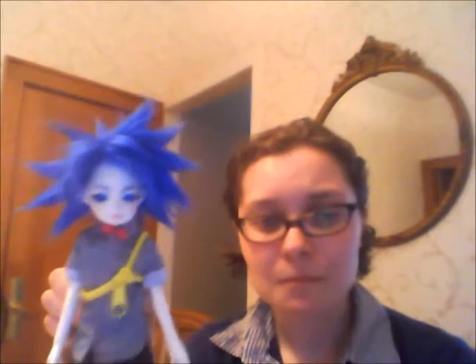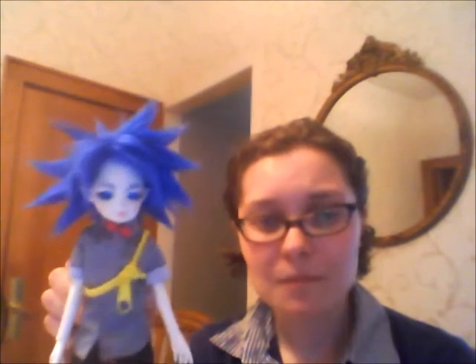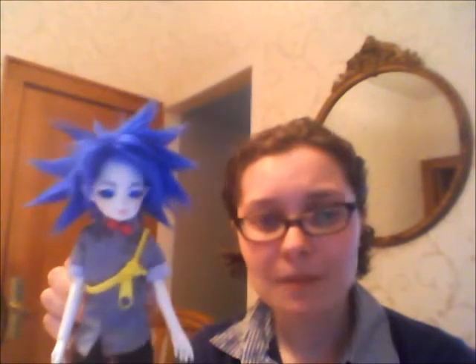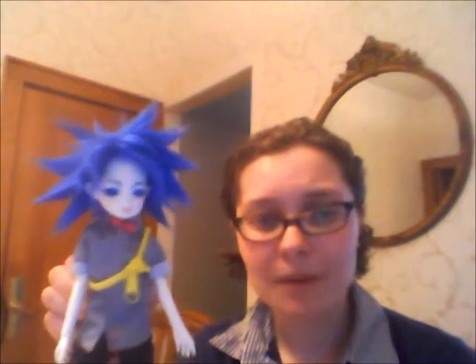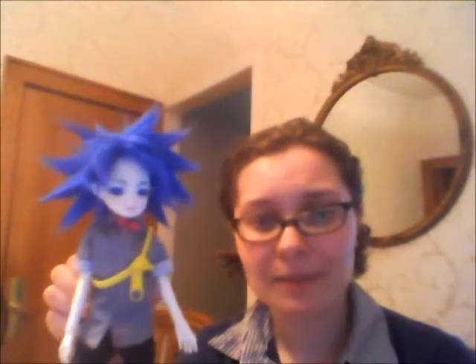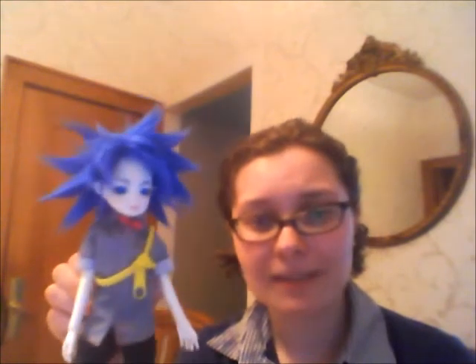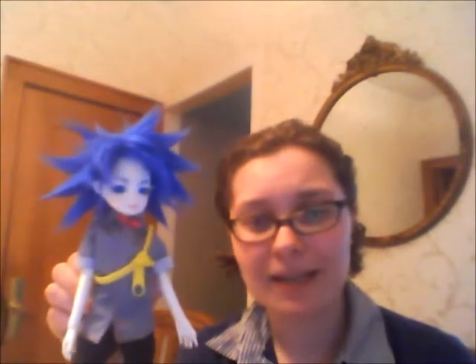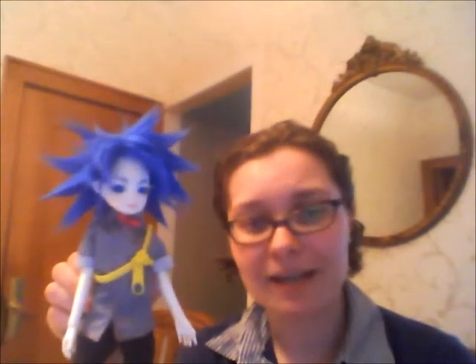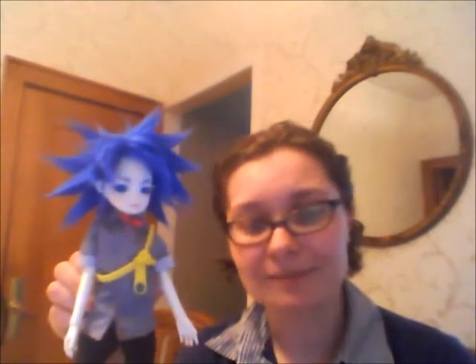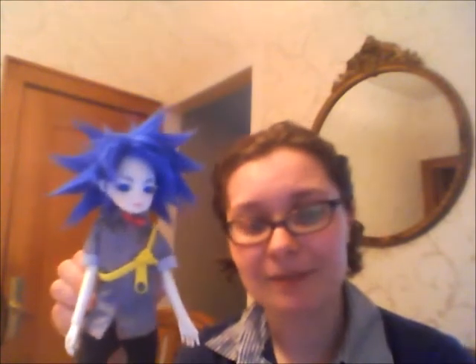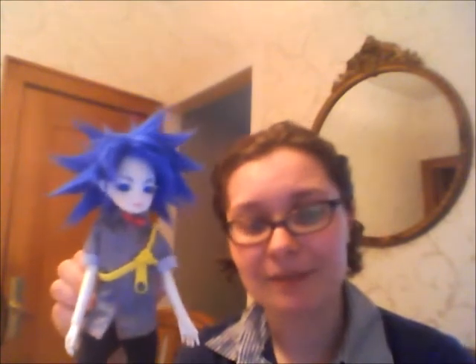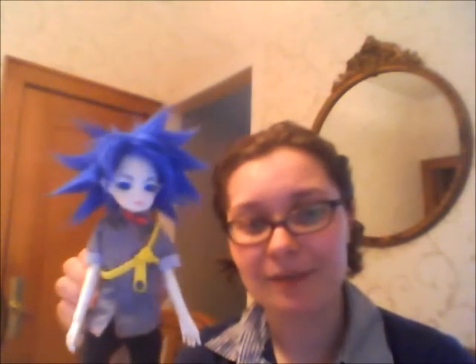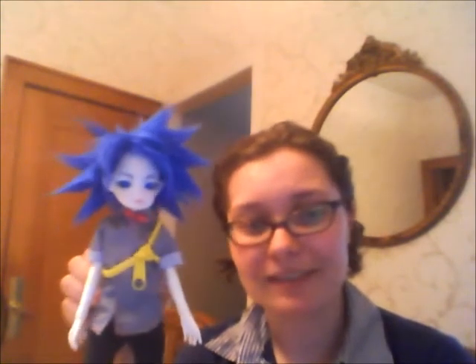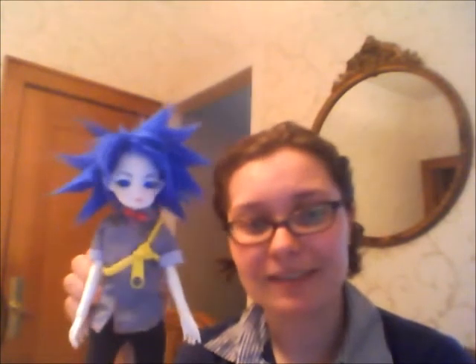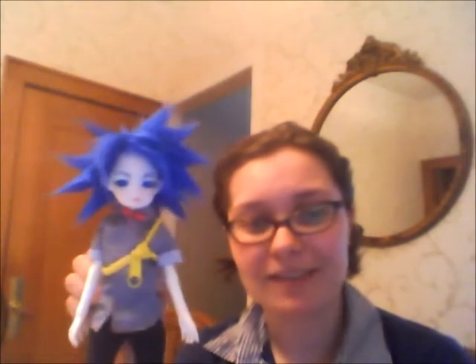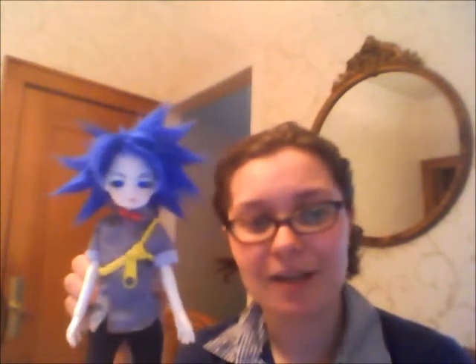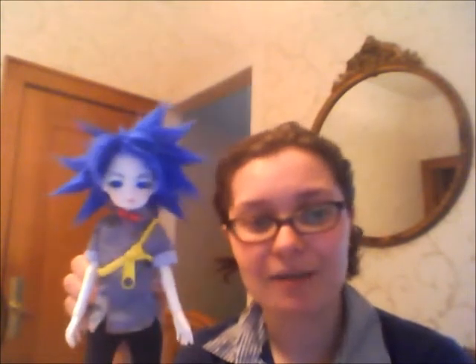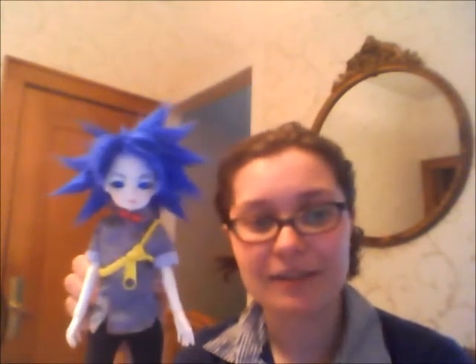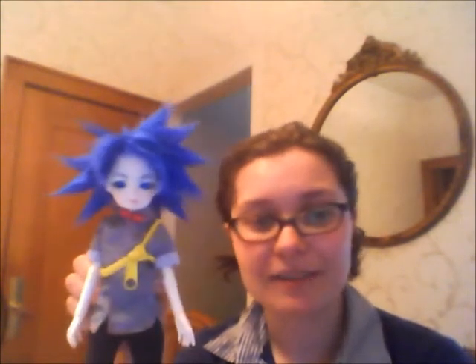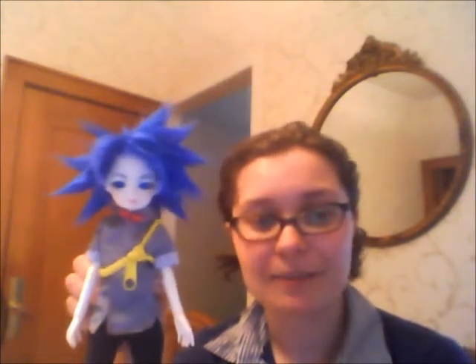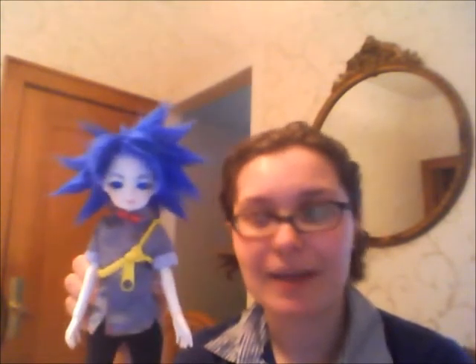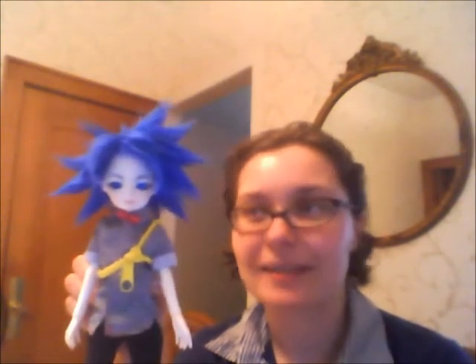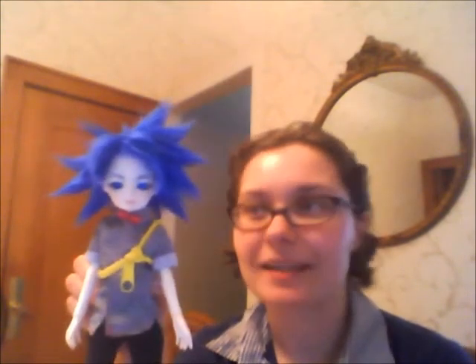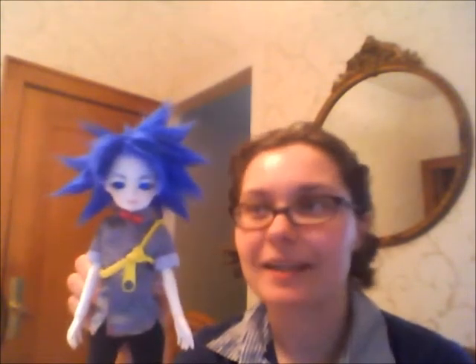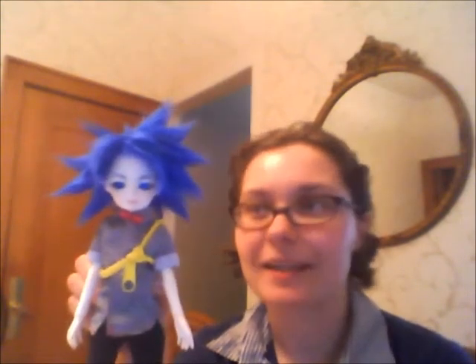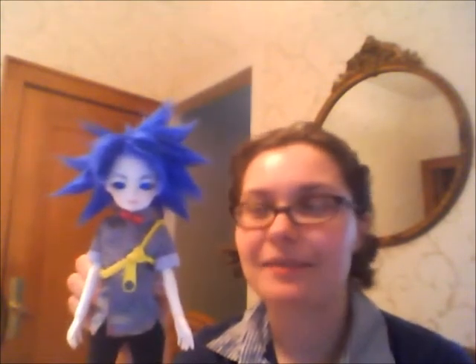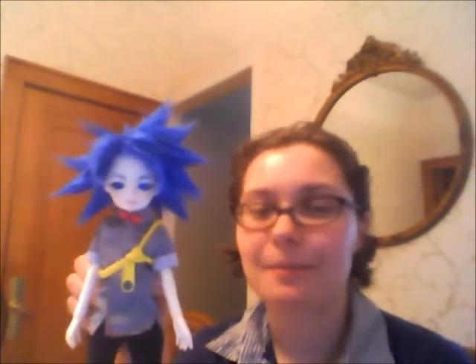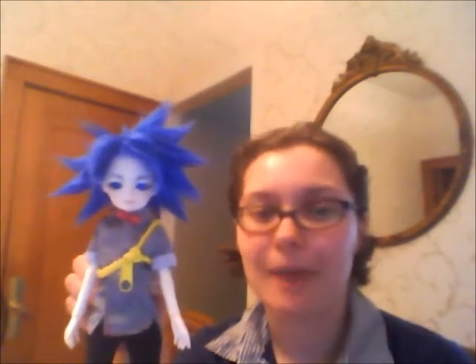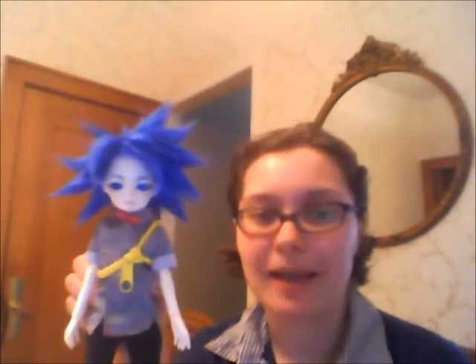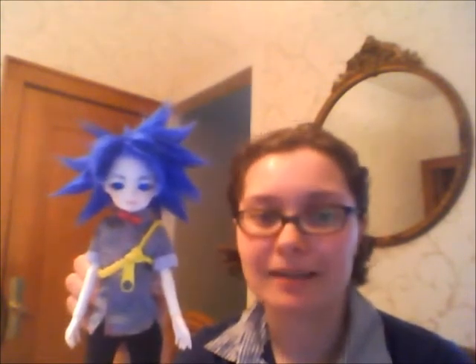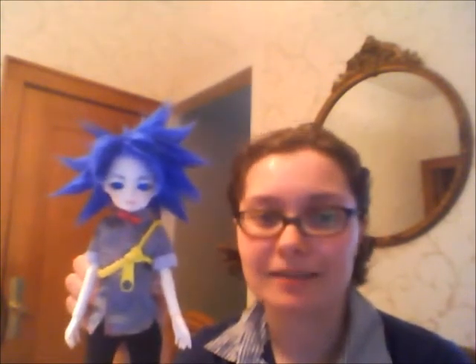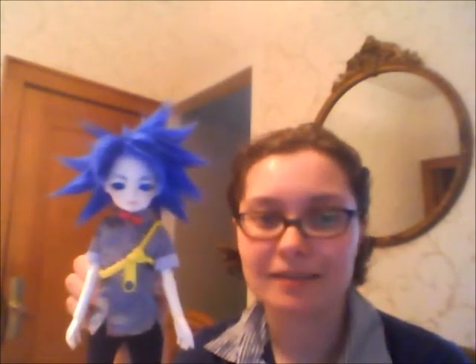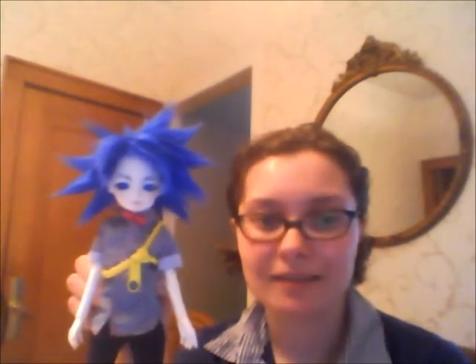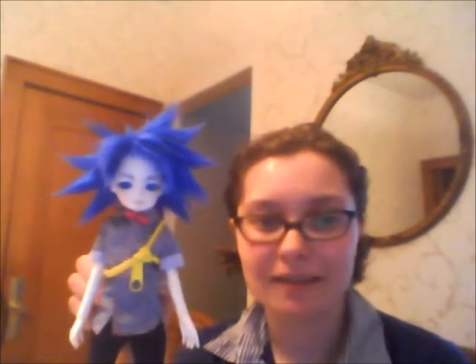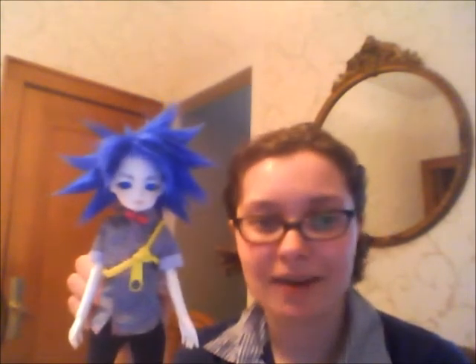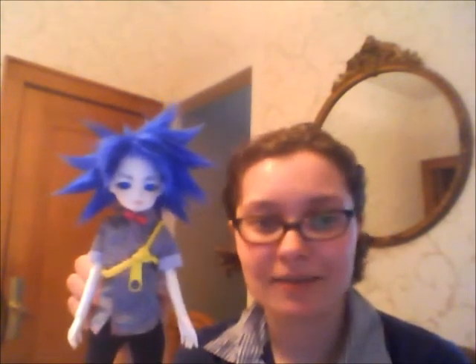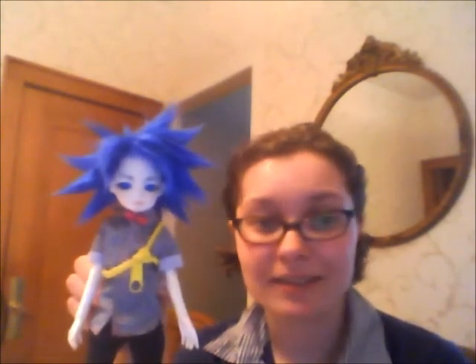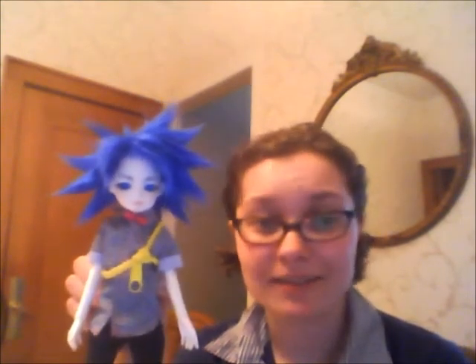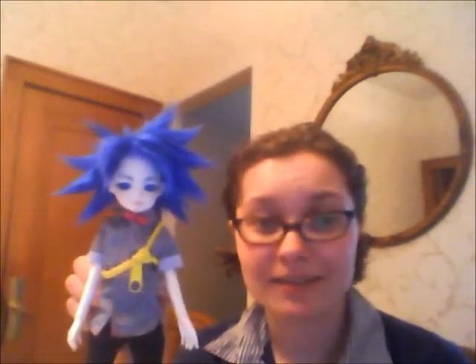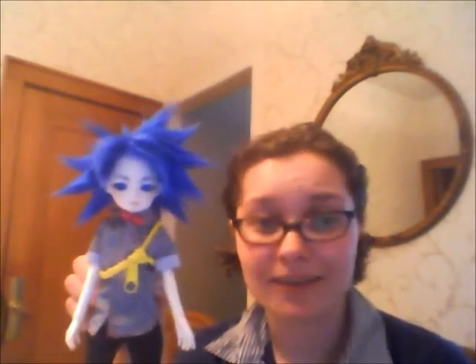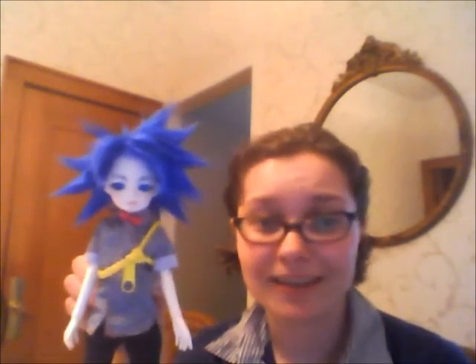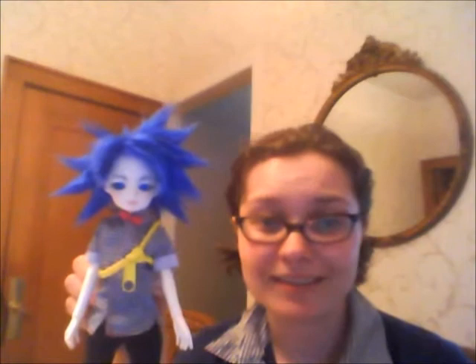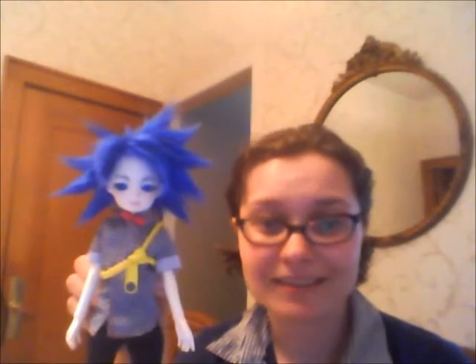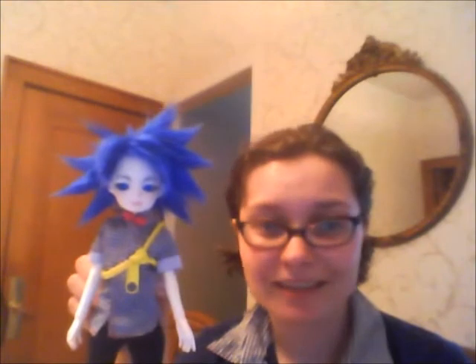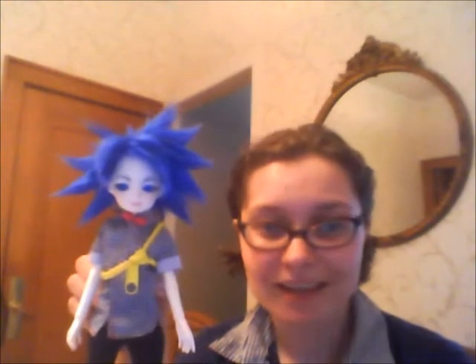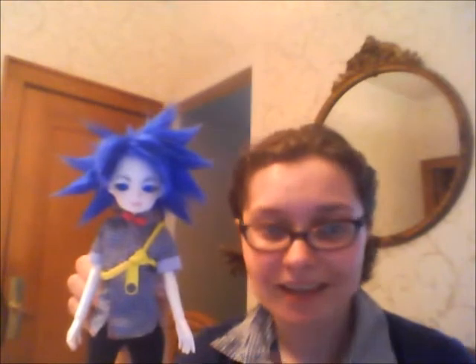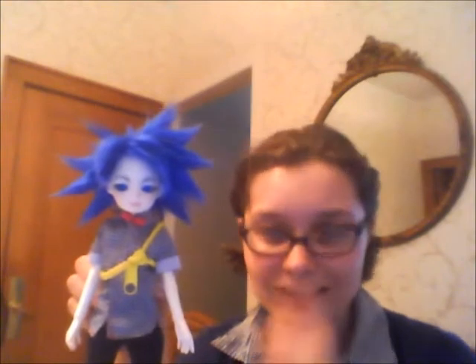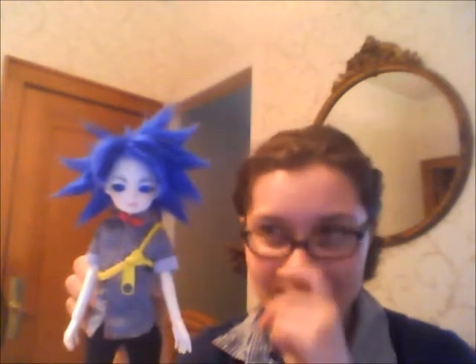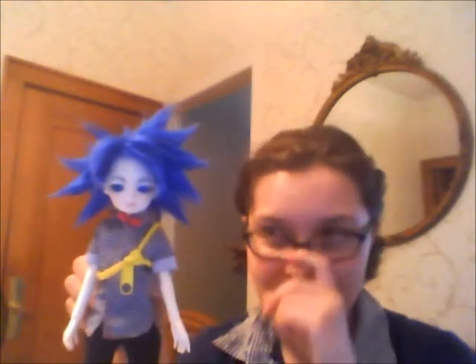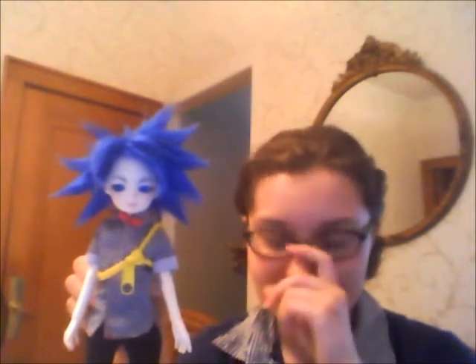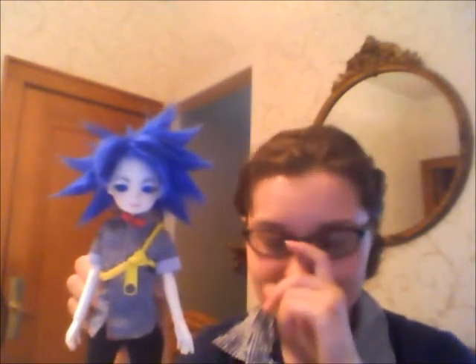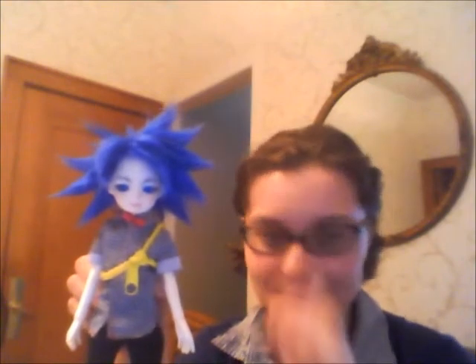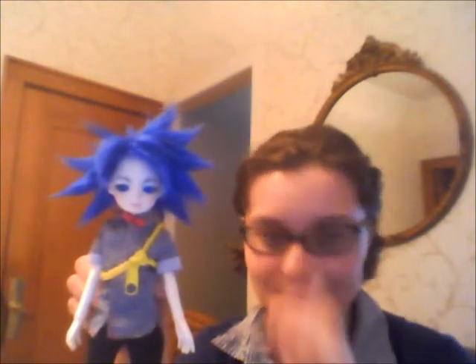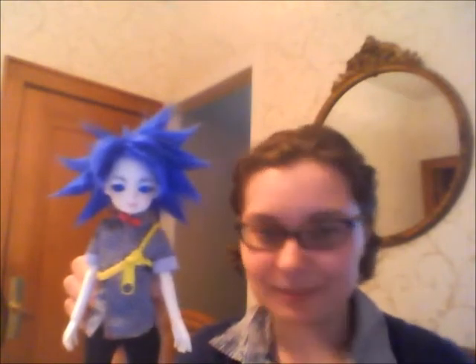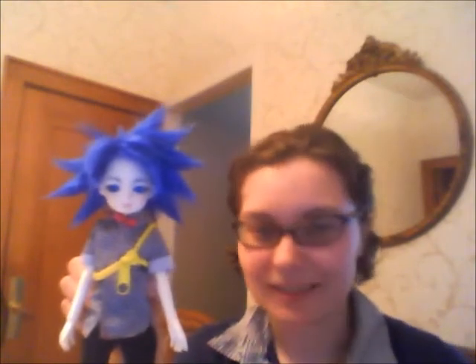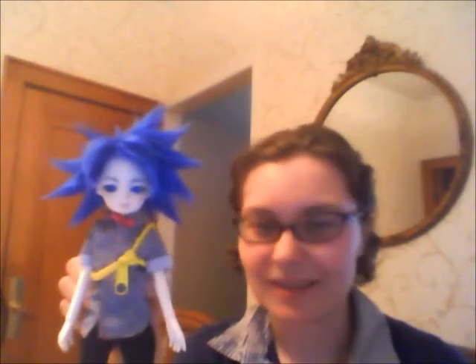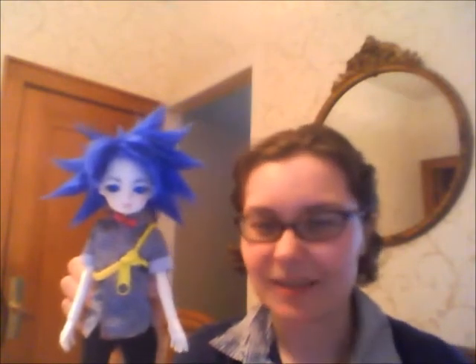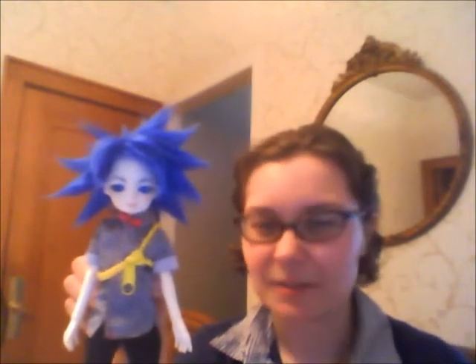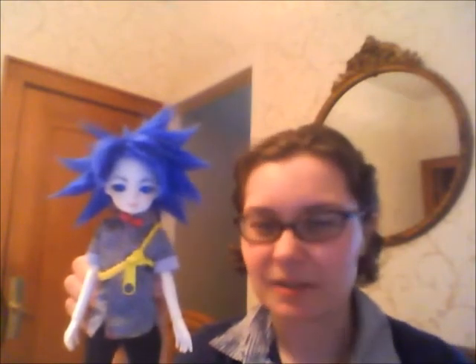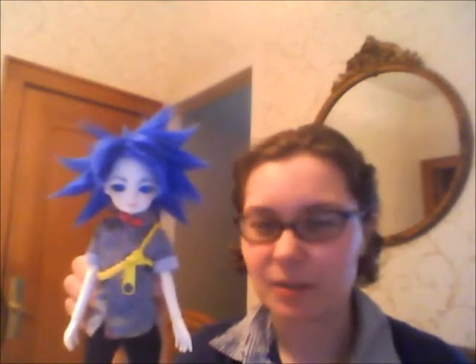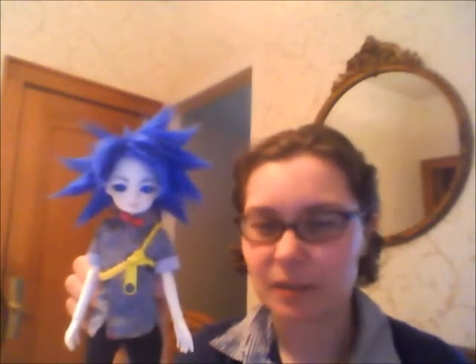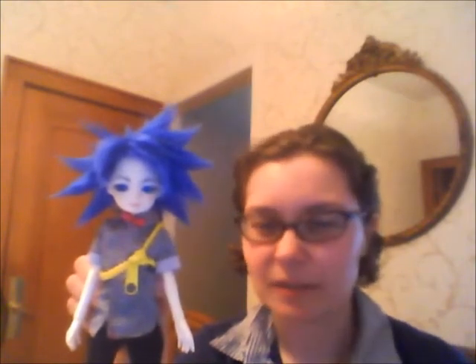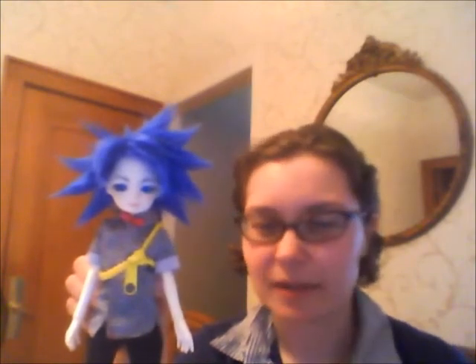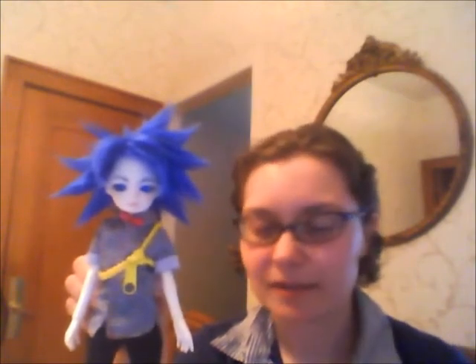Obviously not all of it is spiked. I left the bangs around his face because I thought that'd be too many spikes.